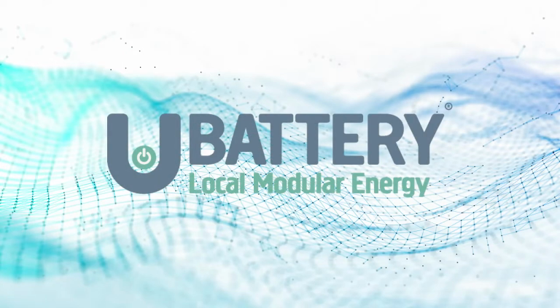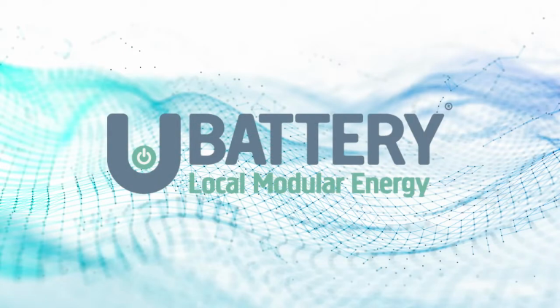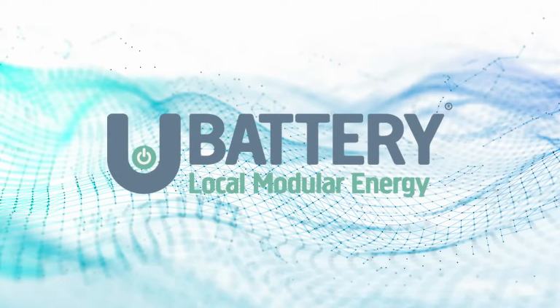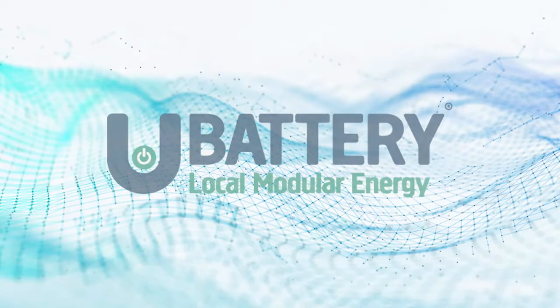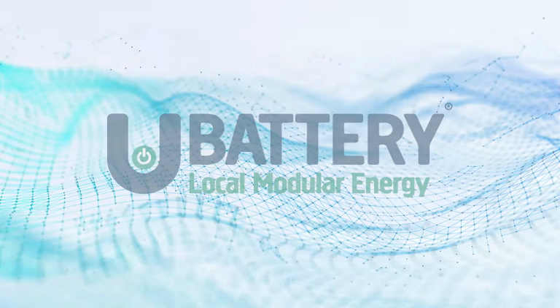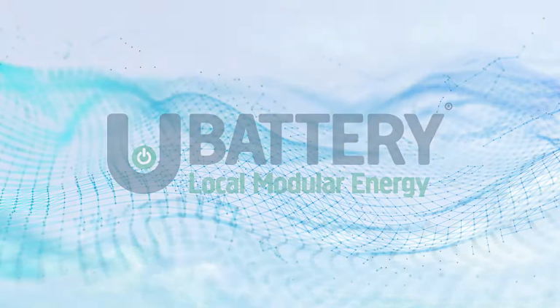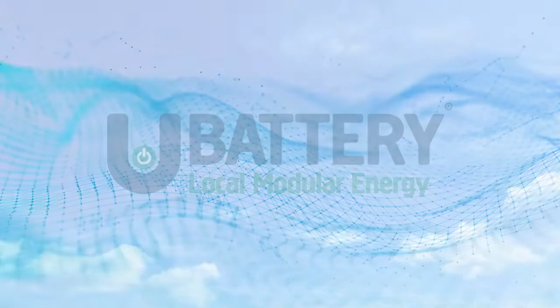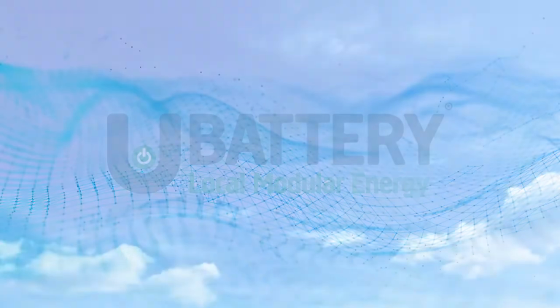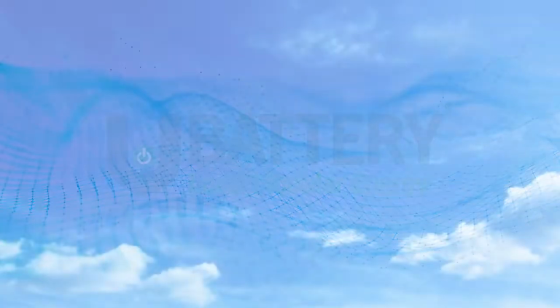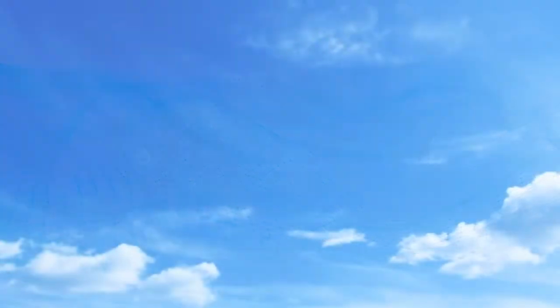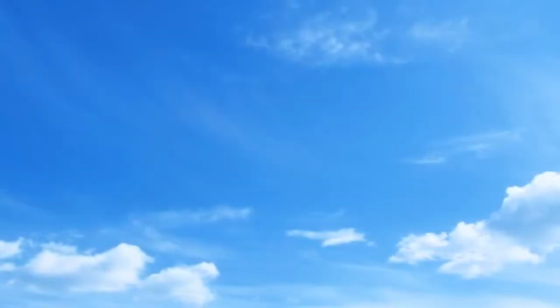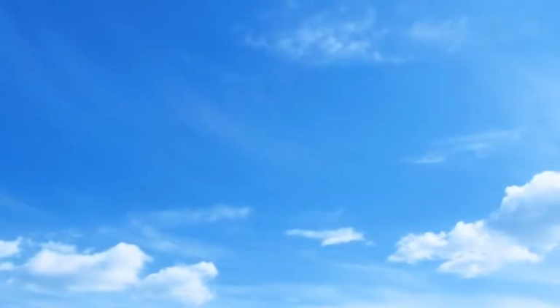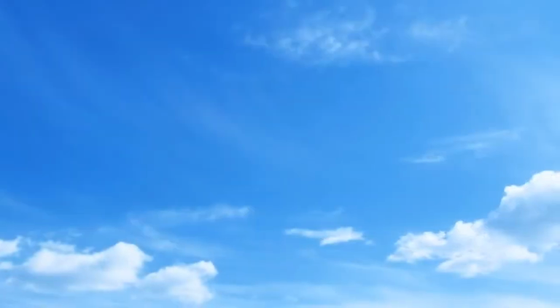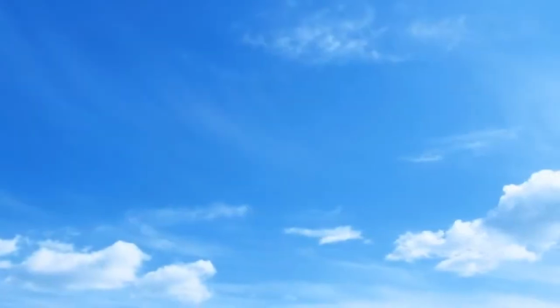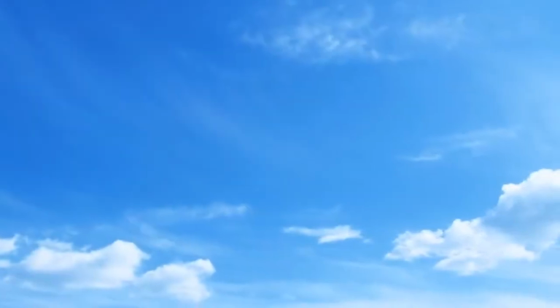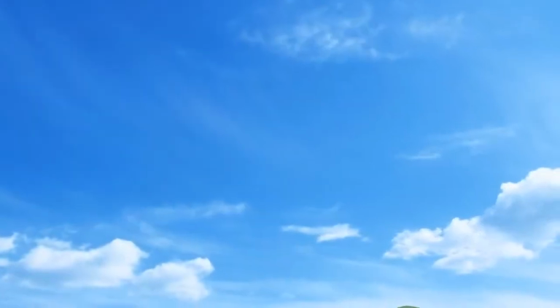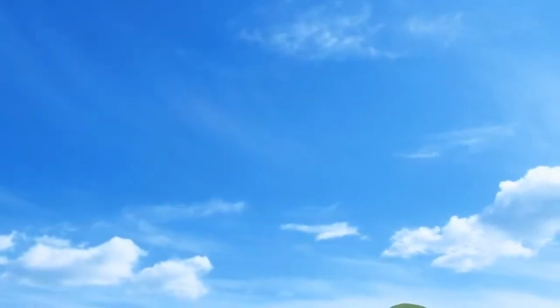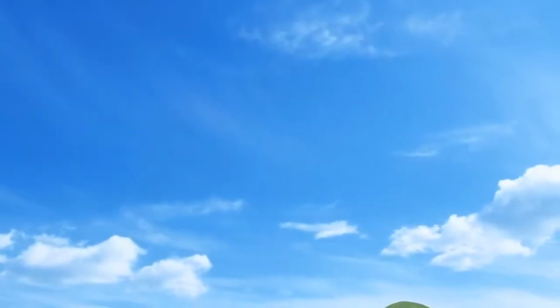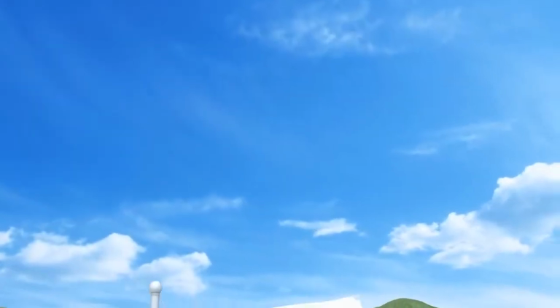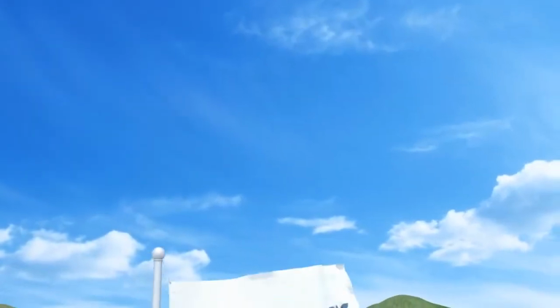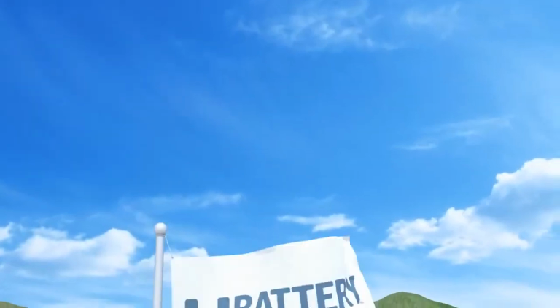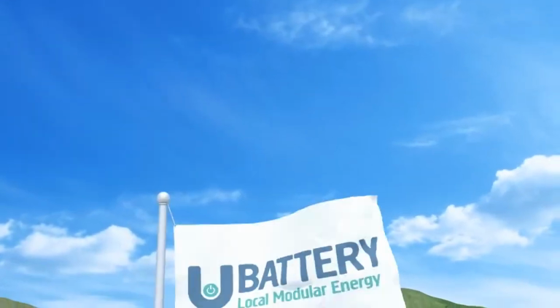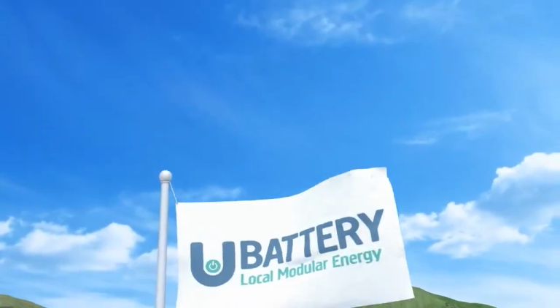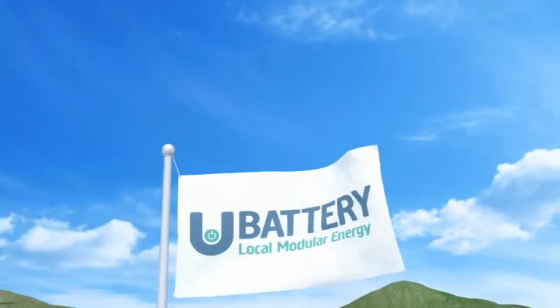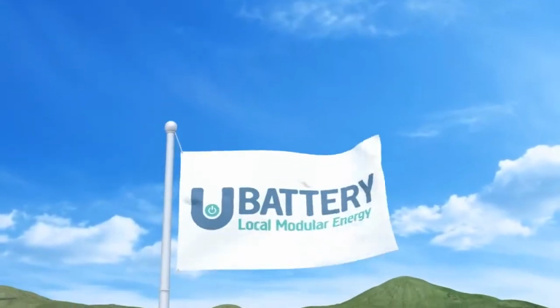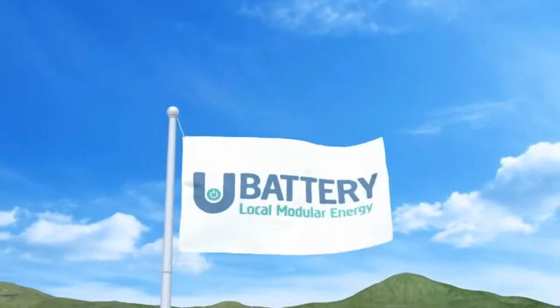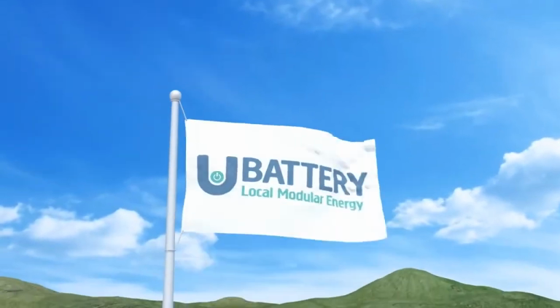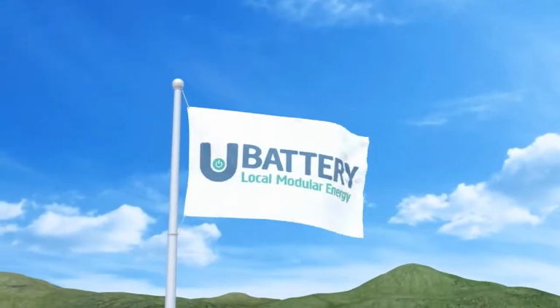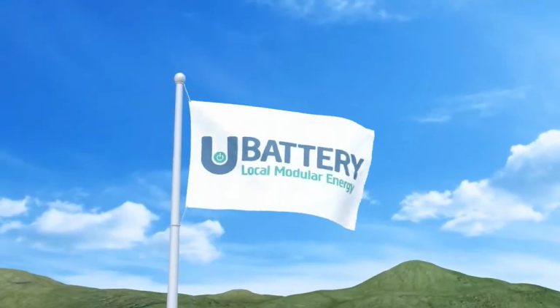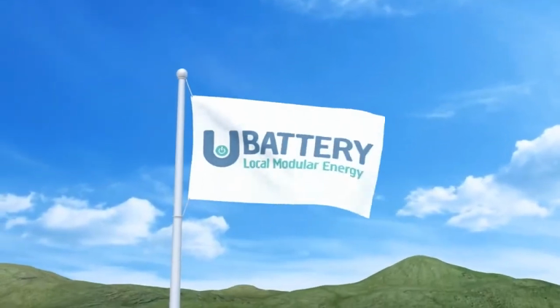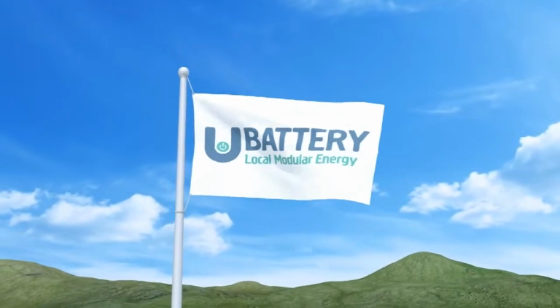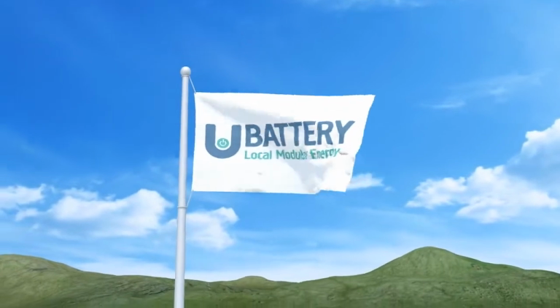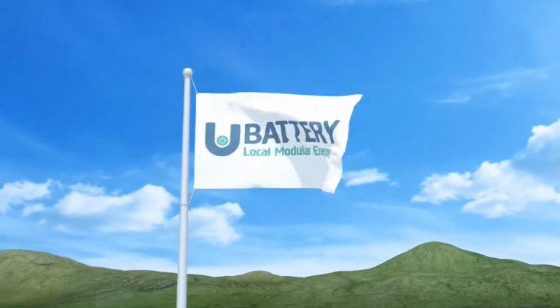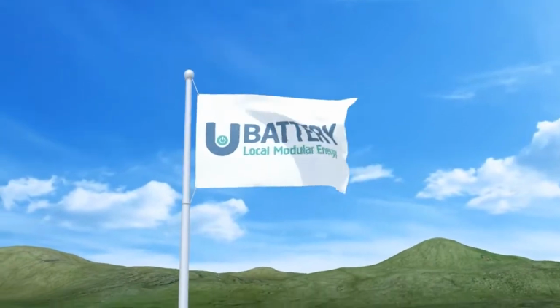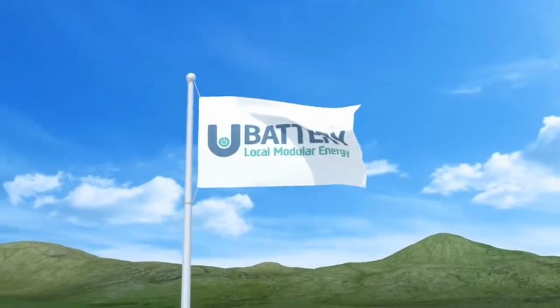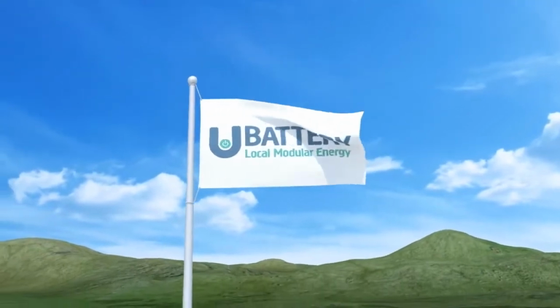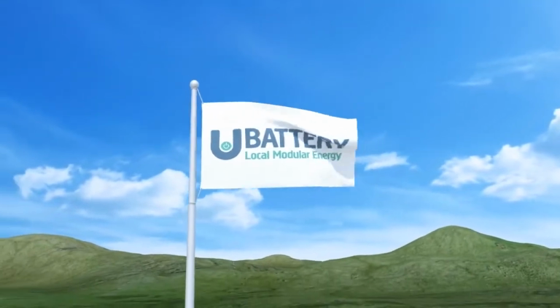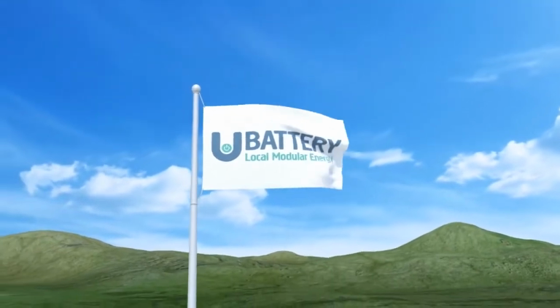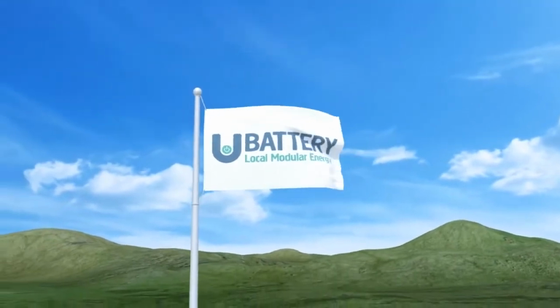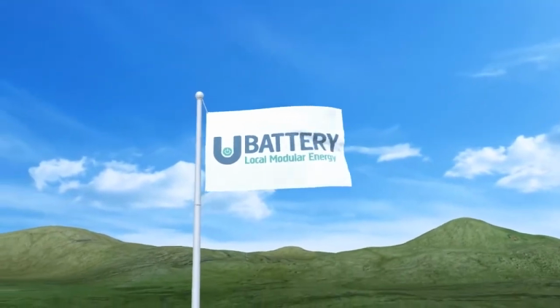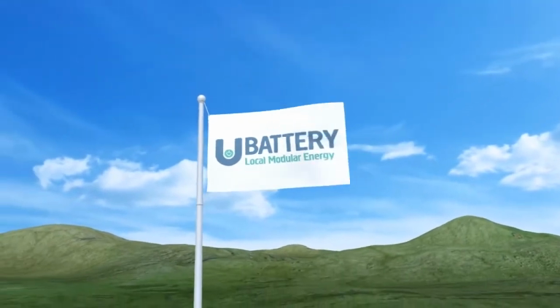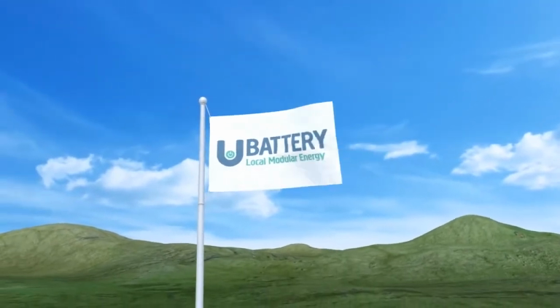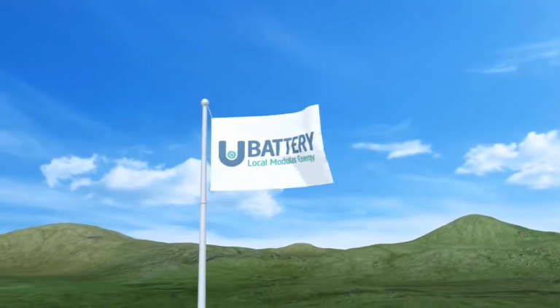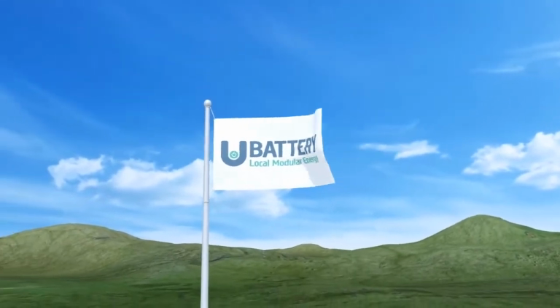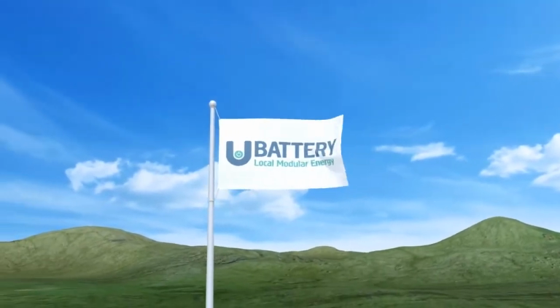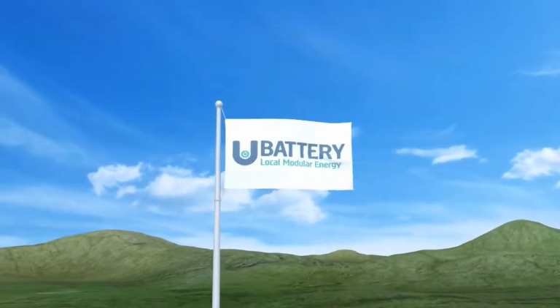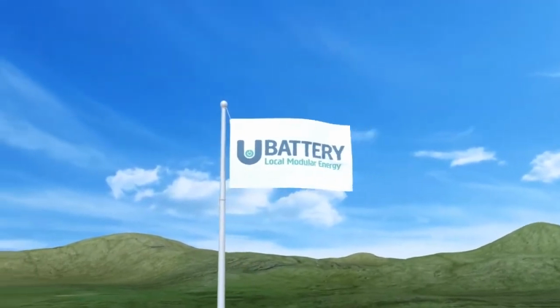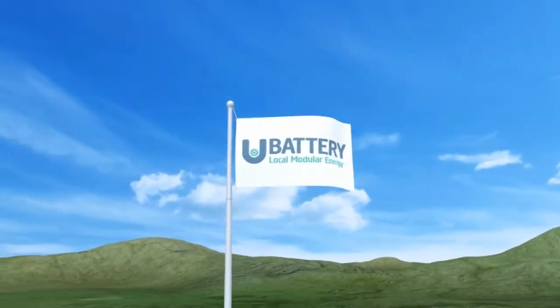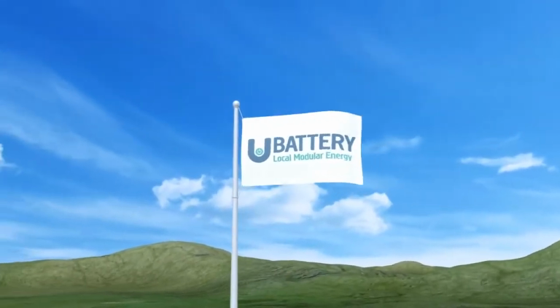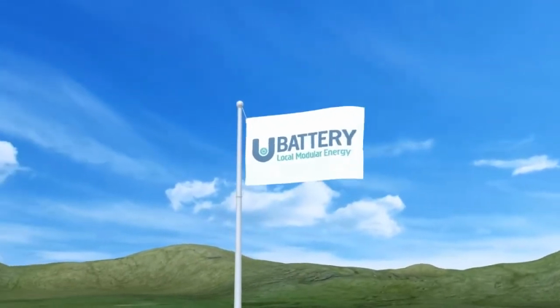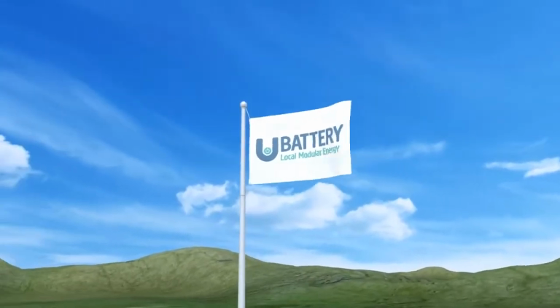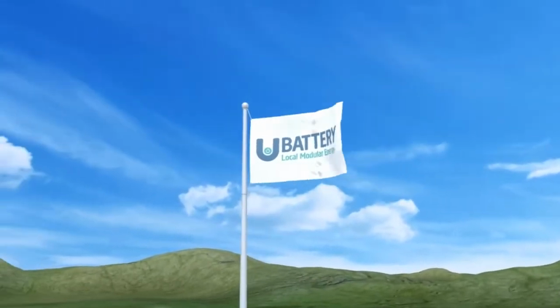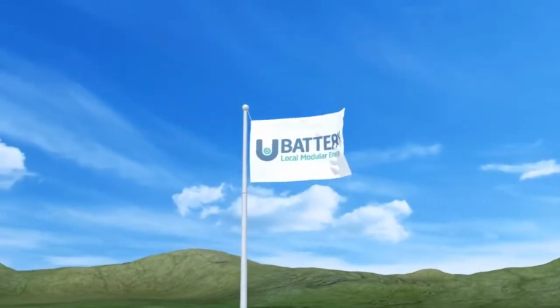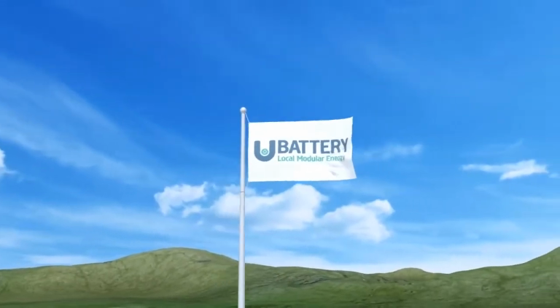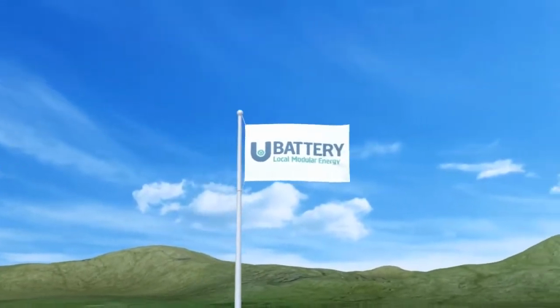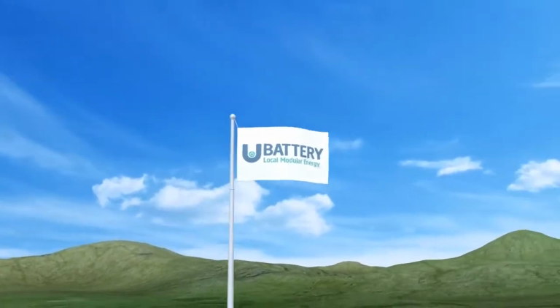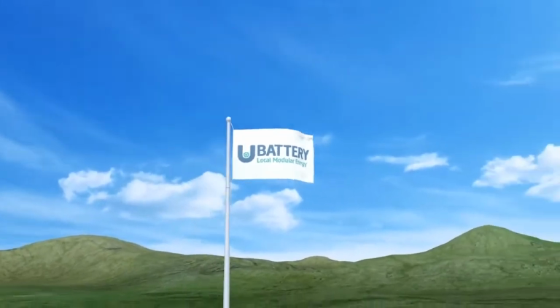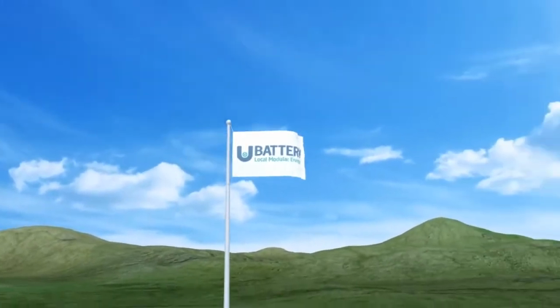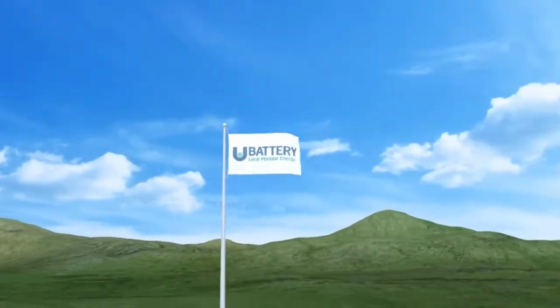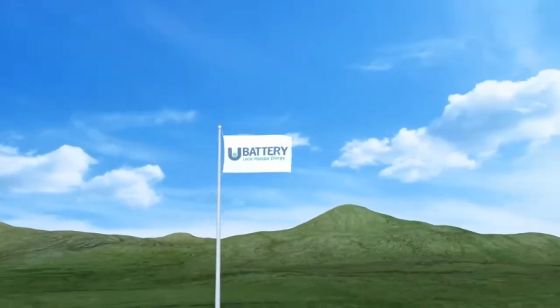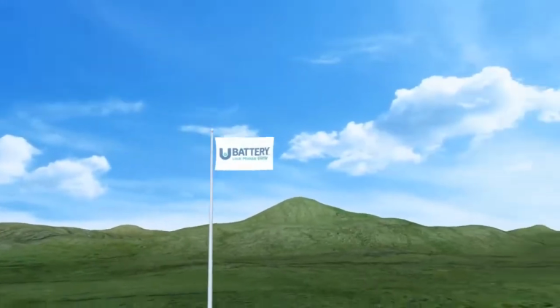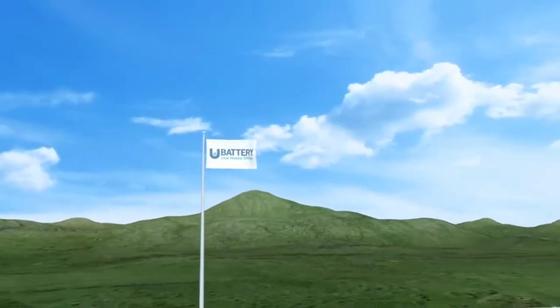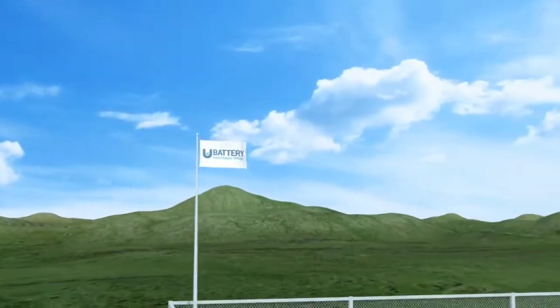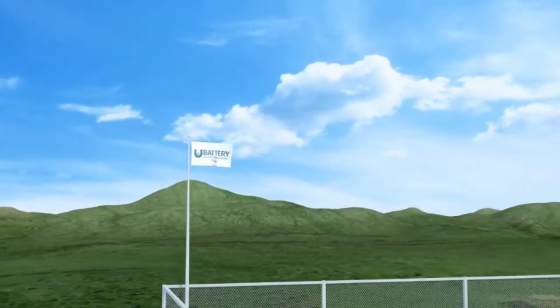This short animation demonstrates aspects of the U-battery, a small high temperature nuclear power plant.